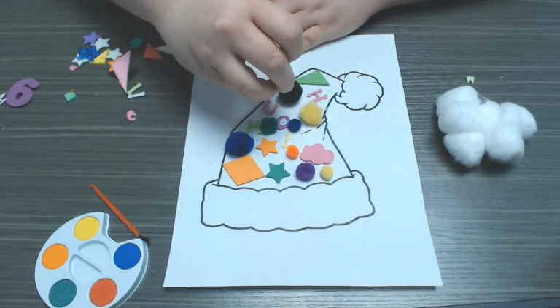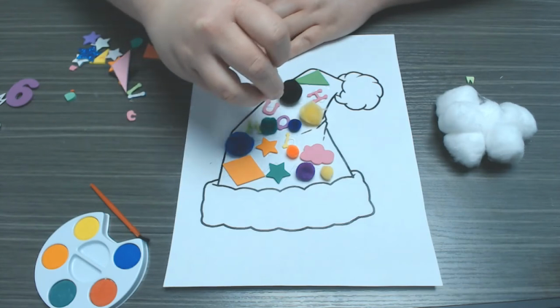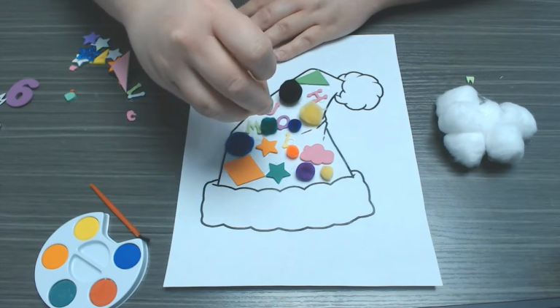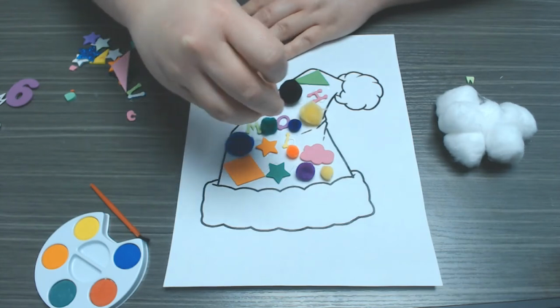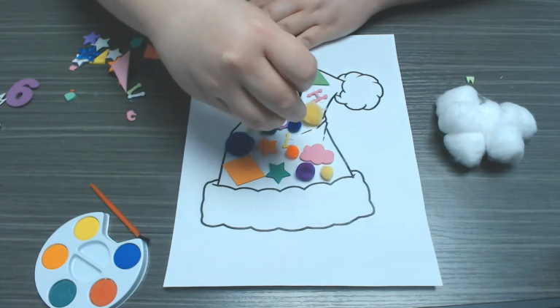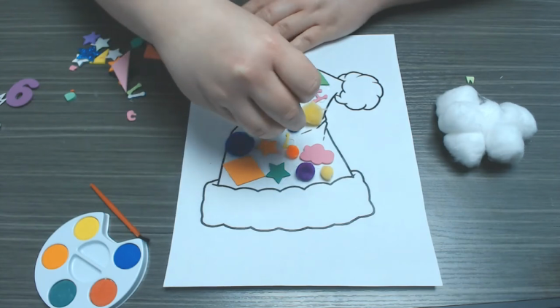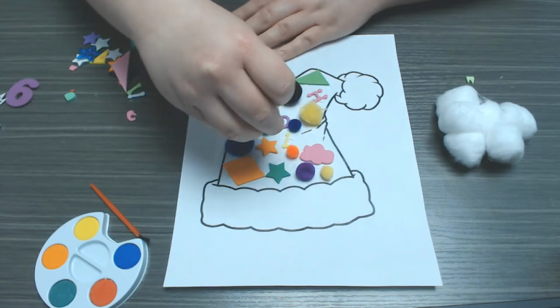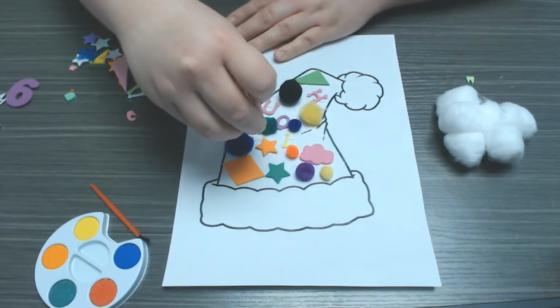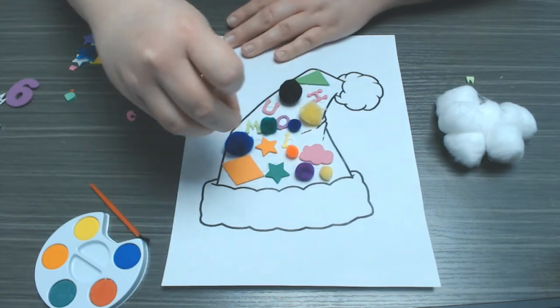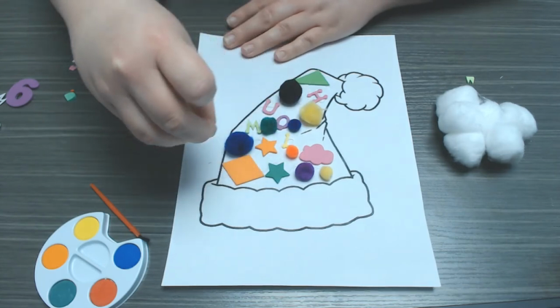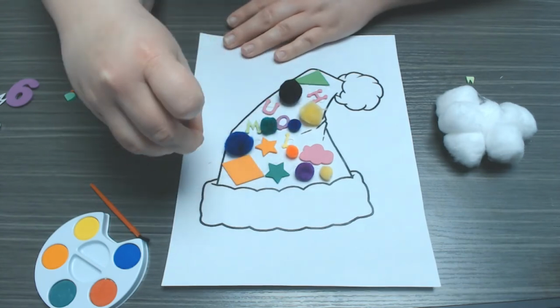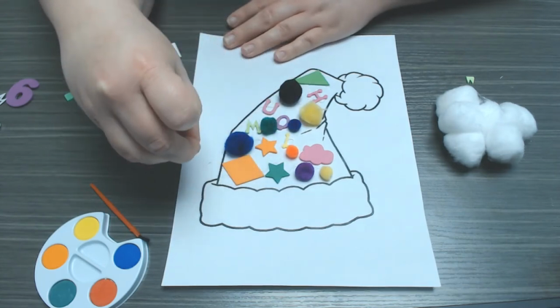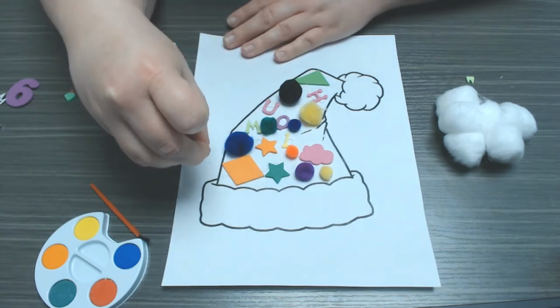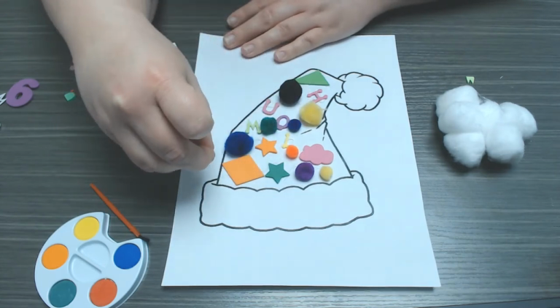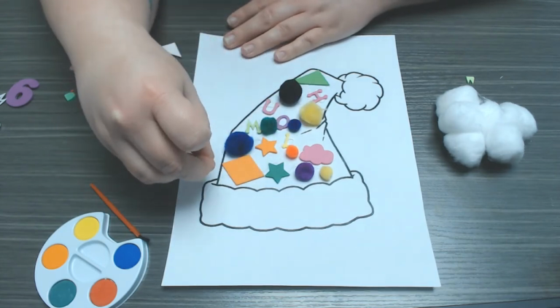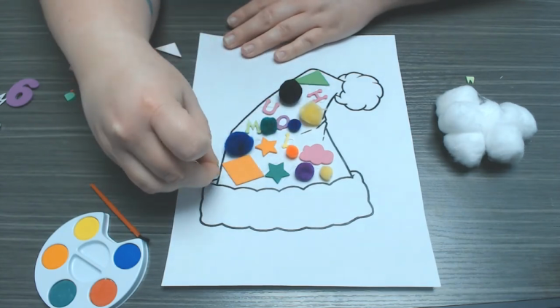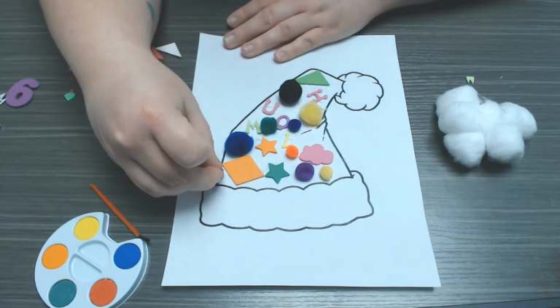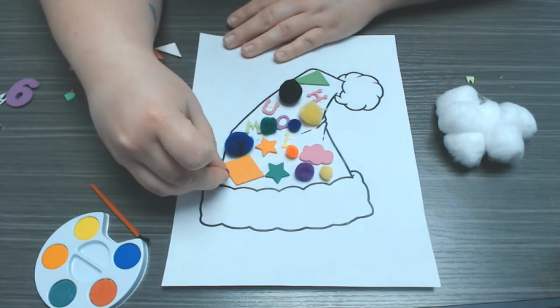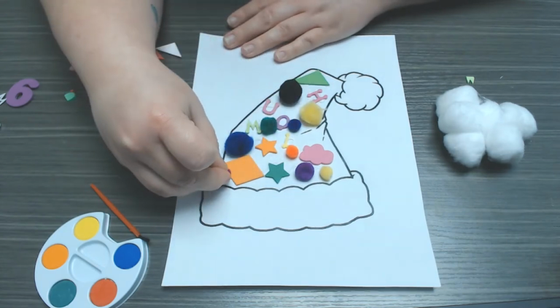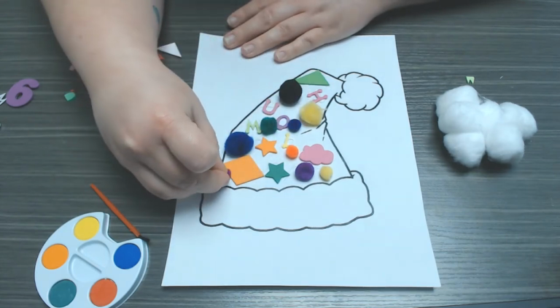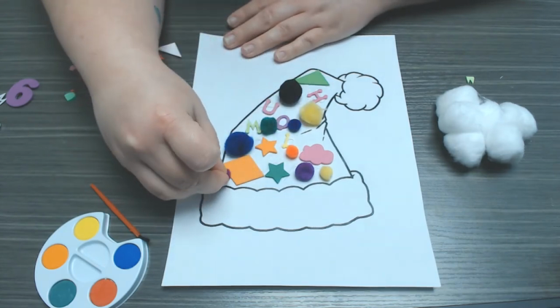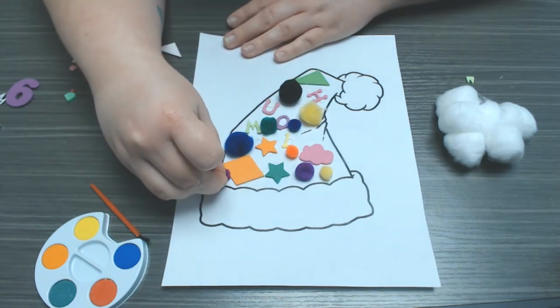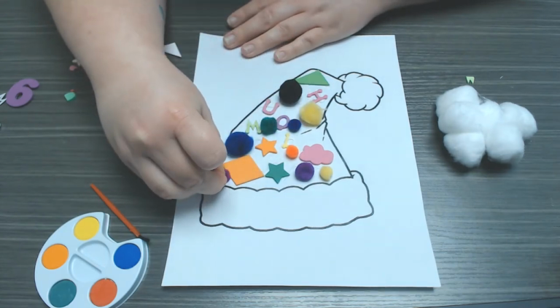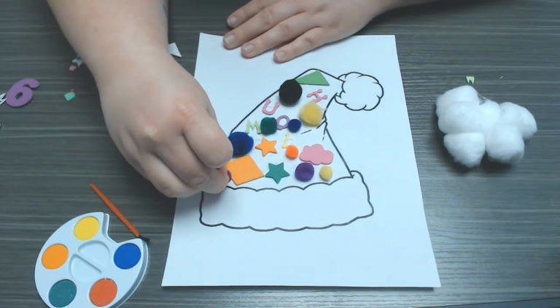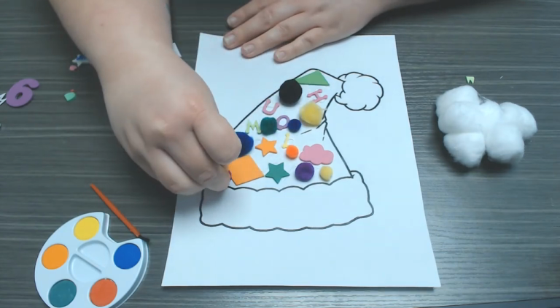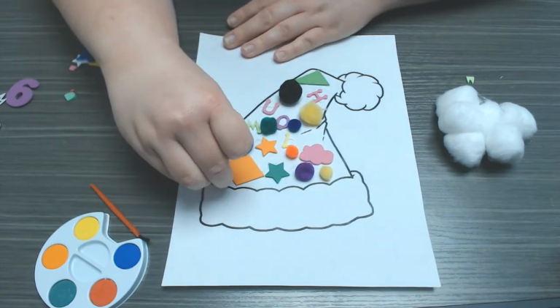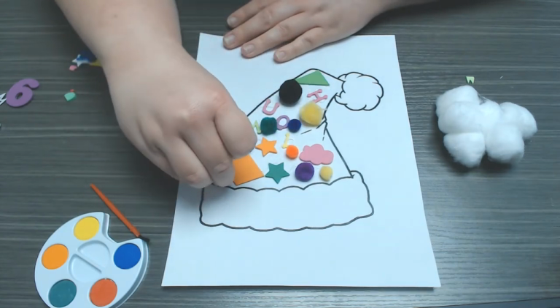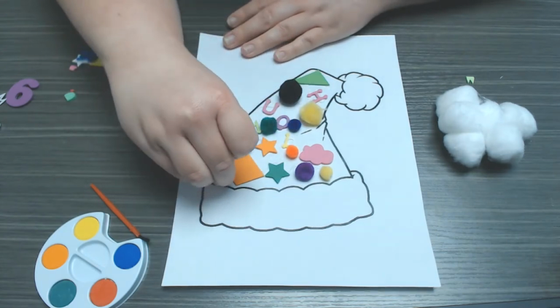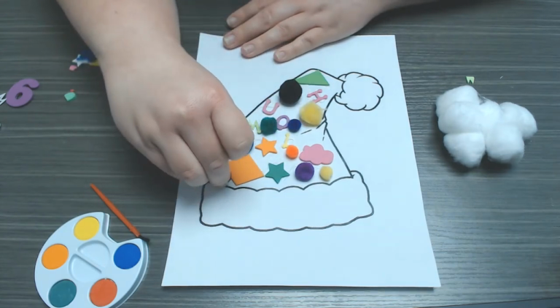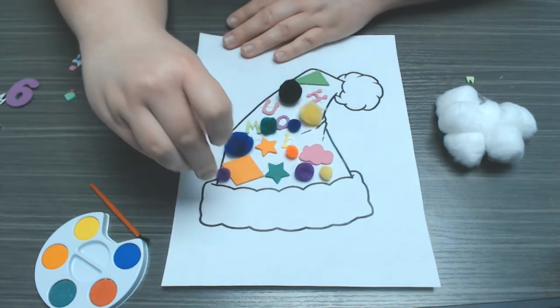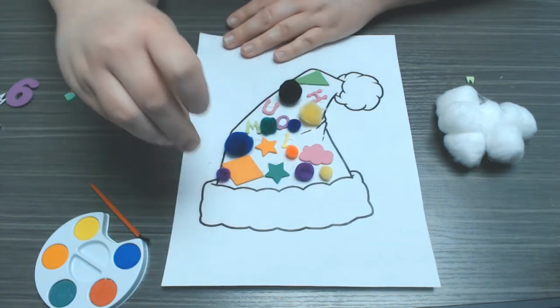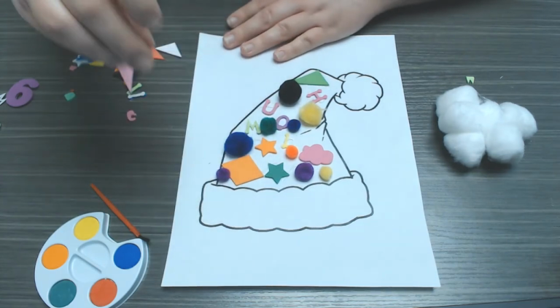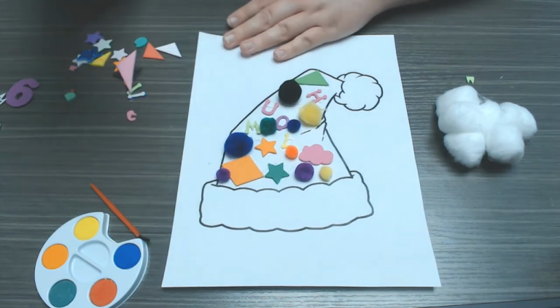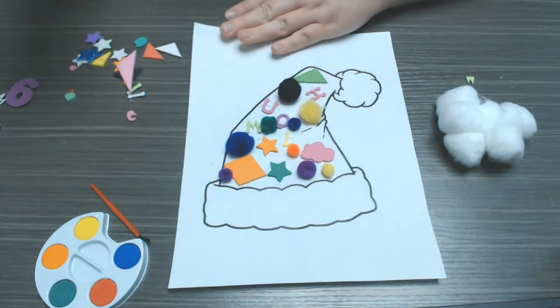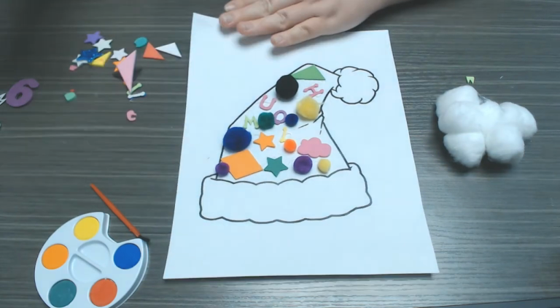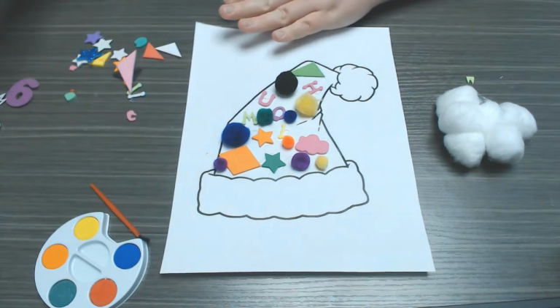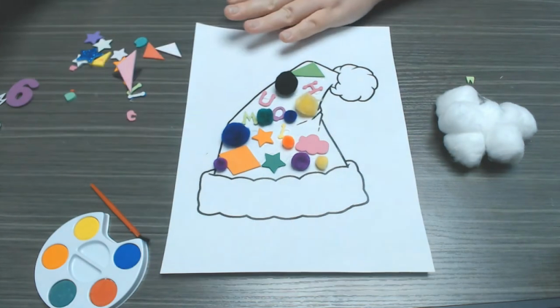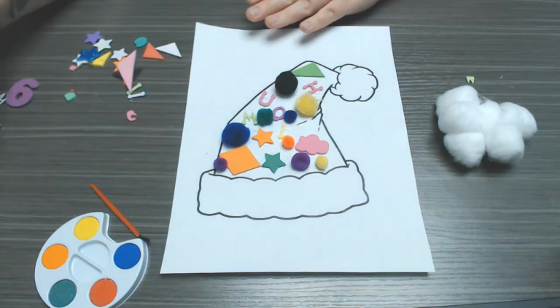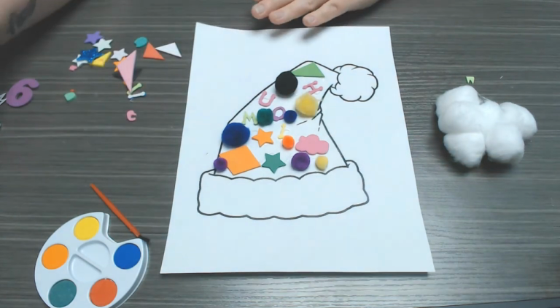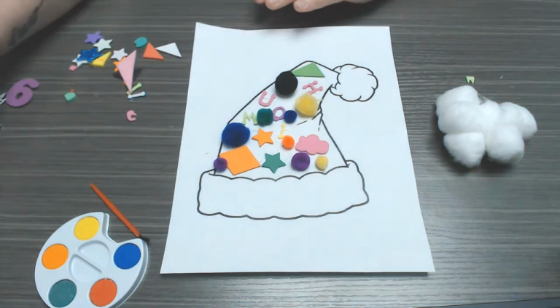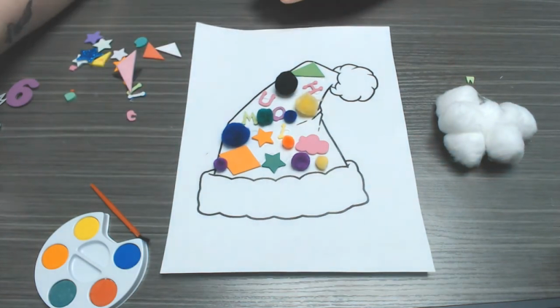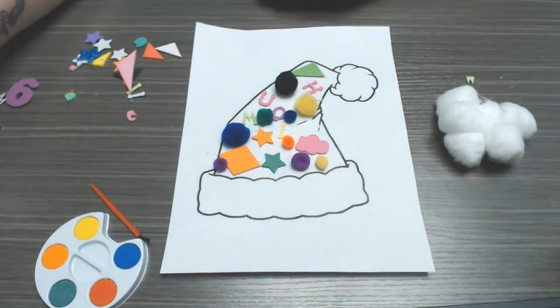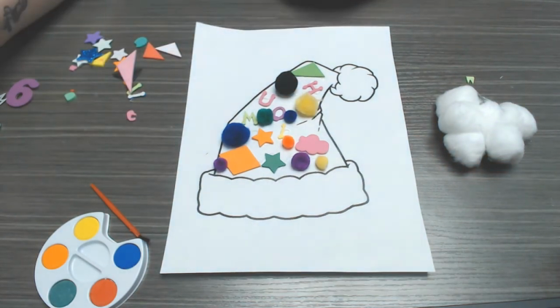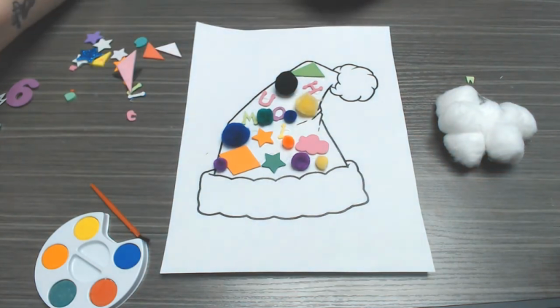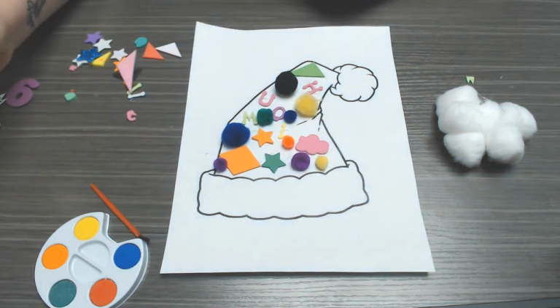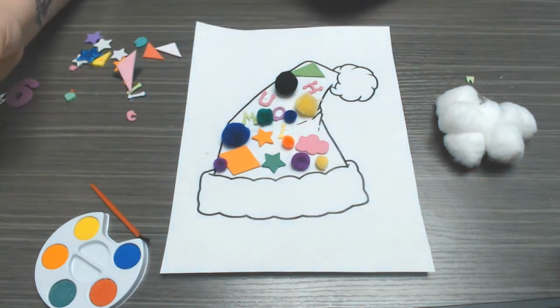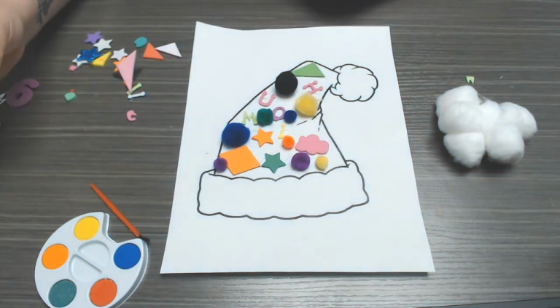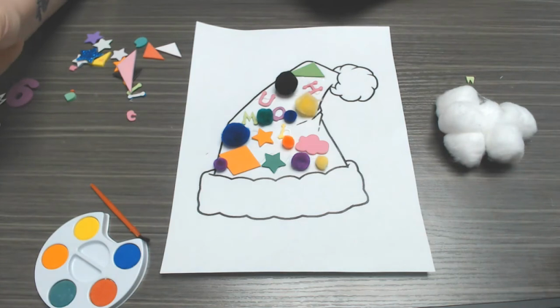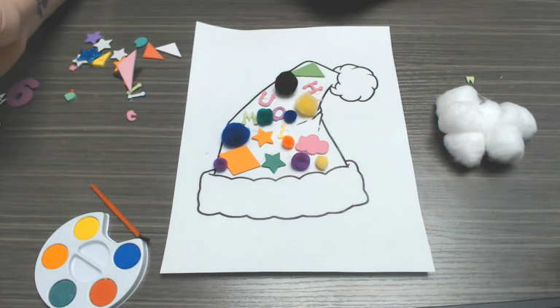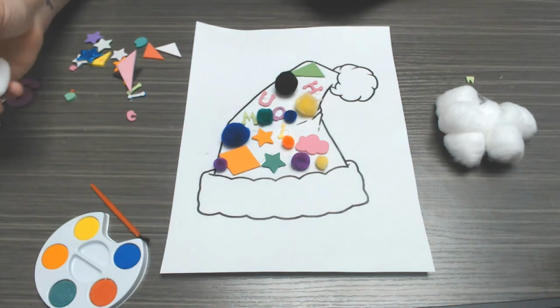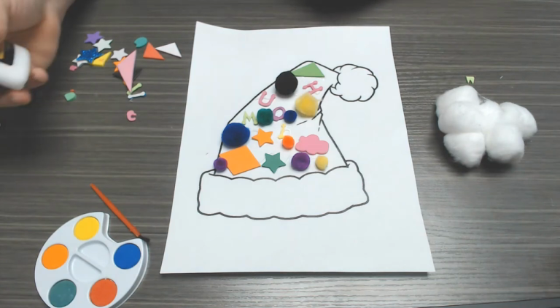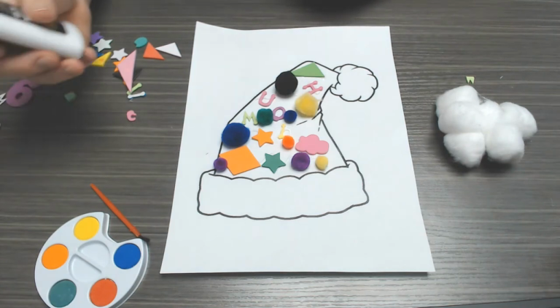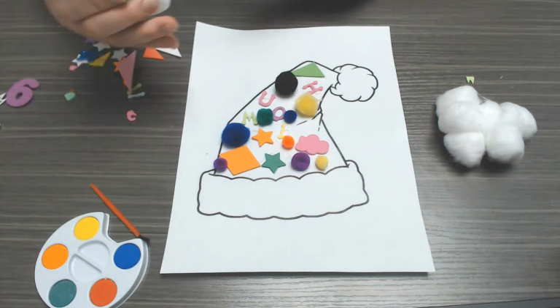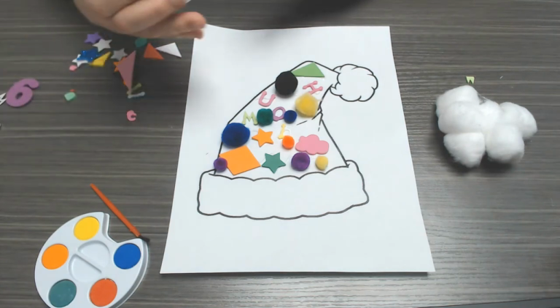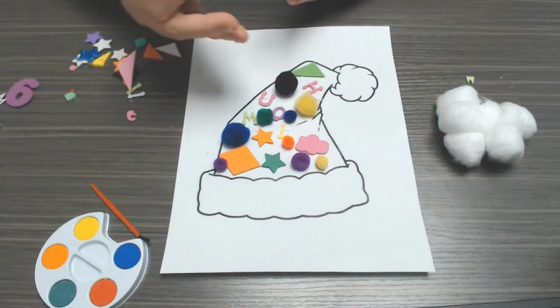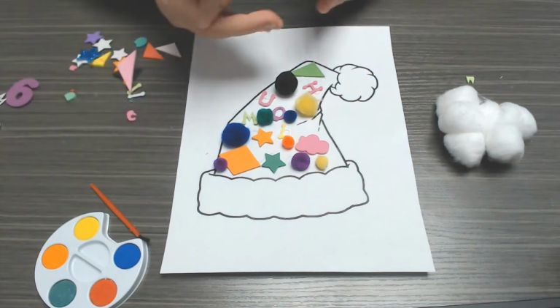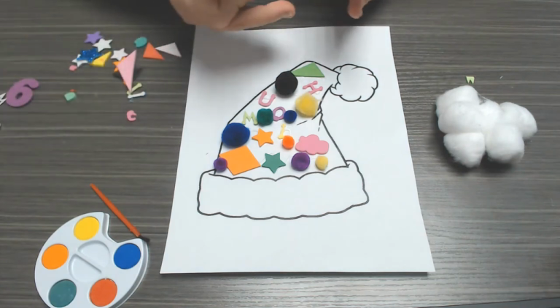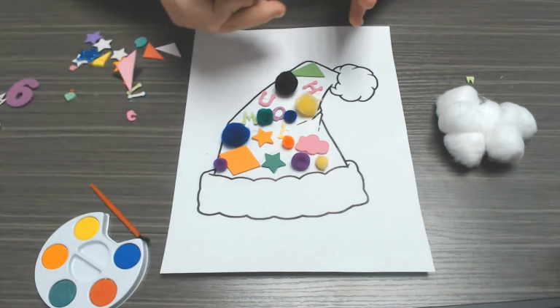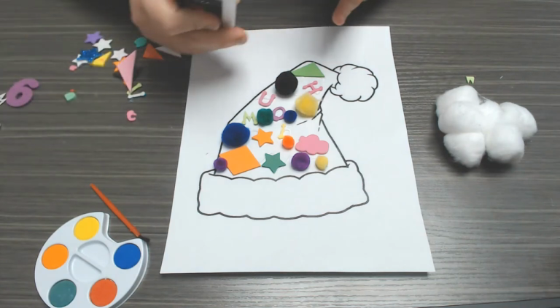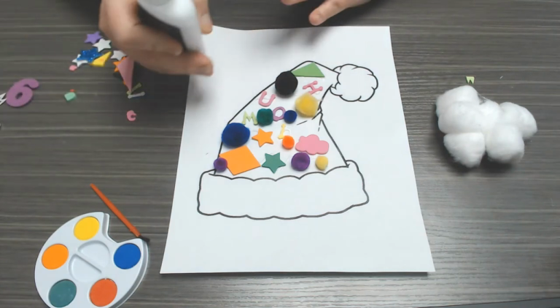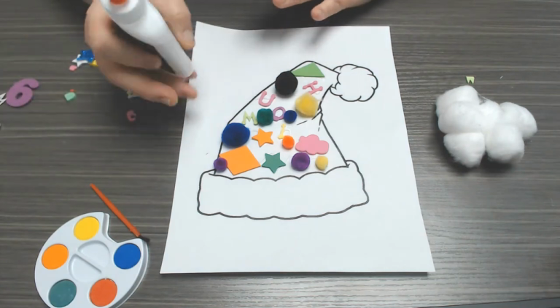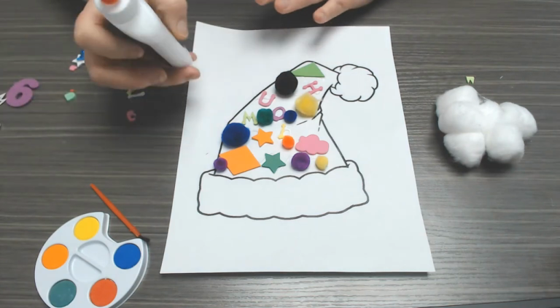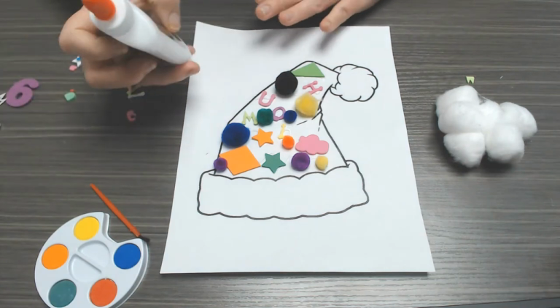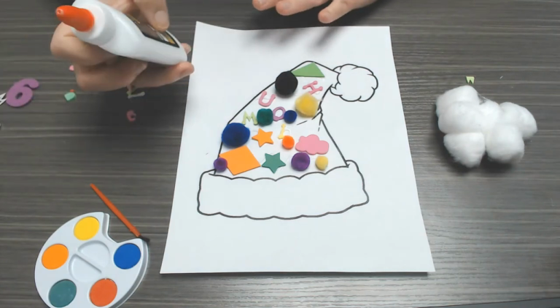So I am just decorating it. All right, so there are my decorations.